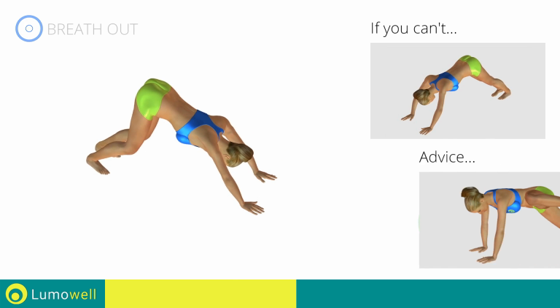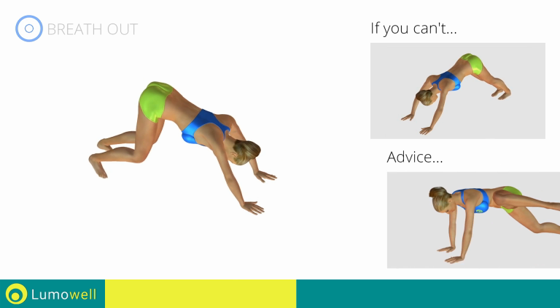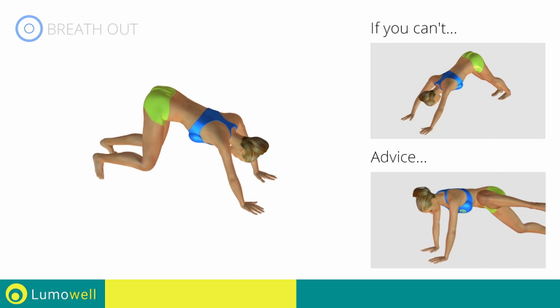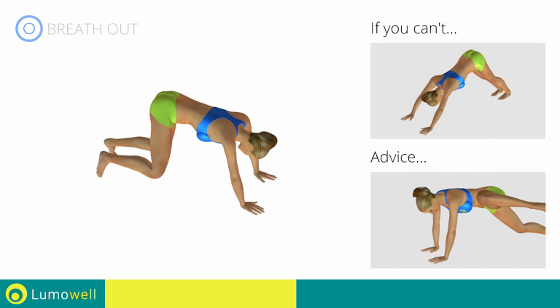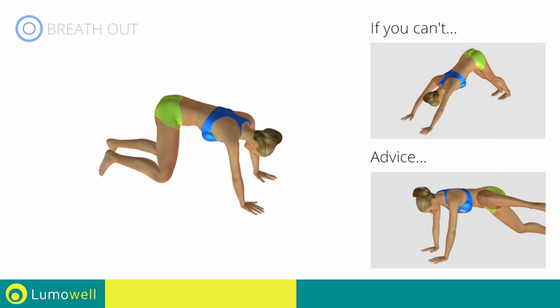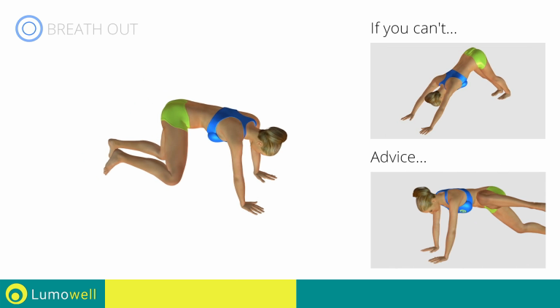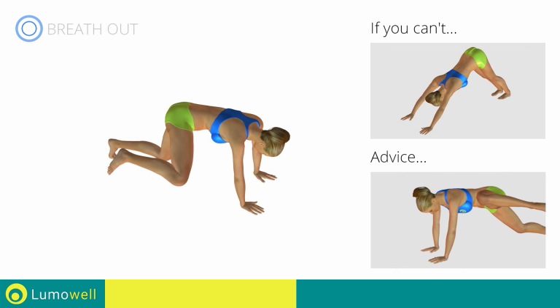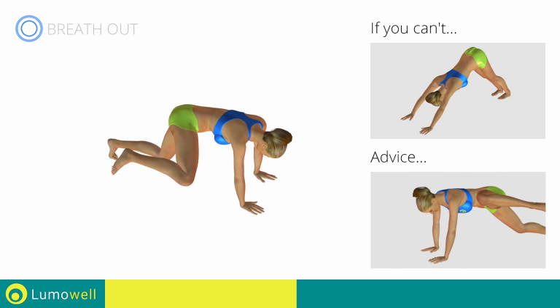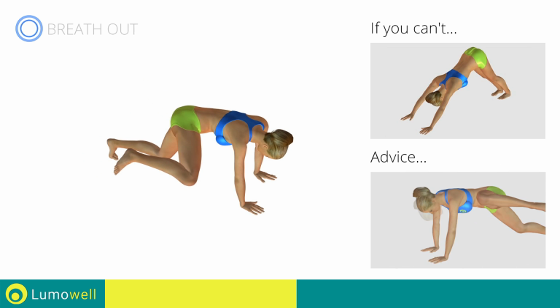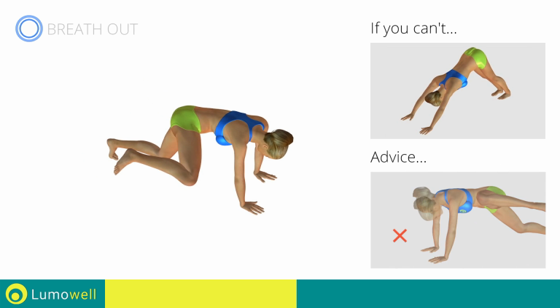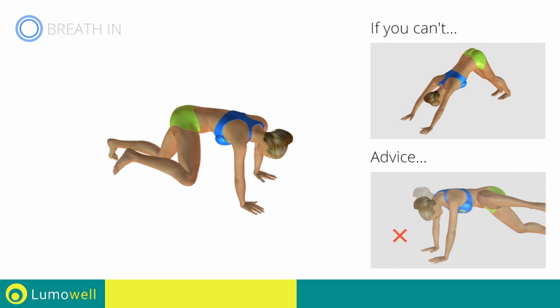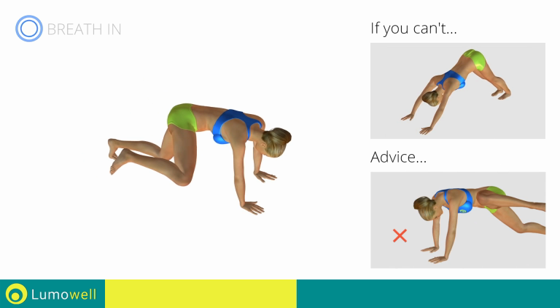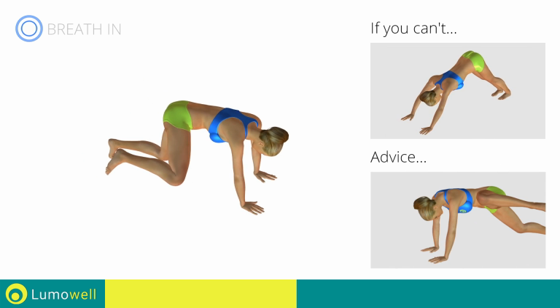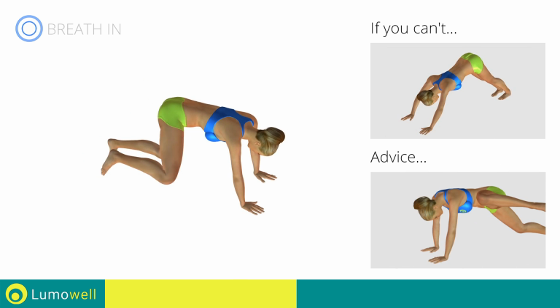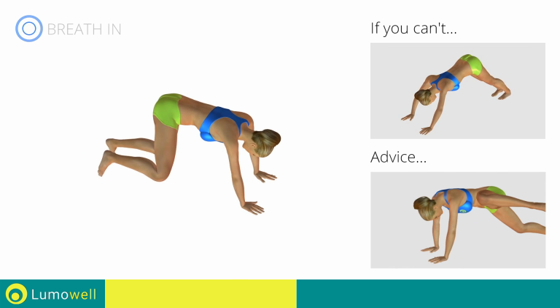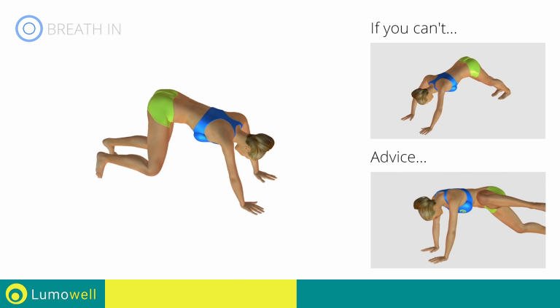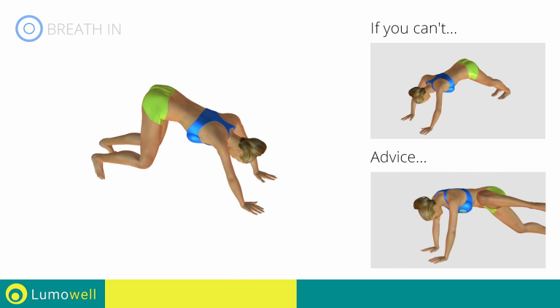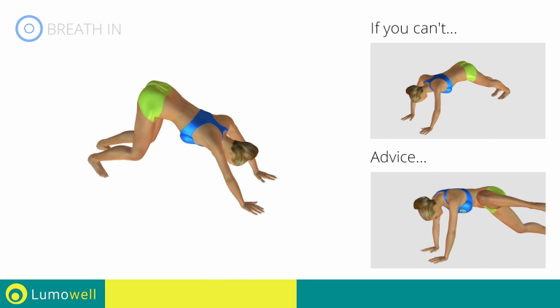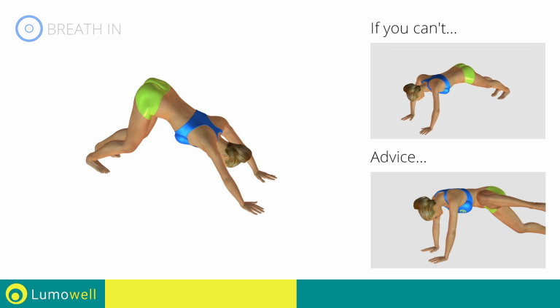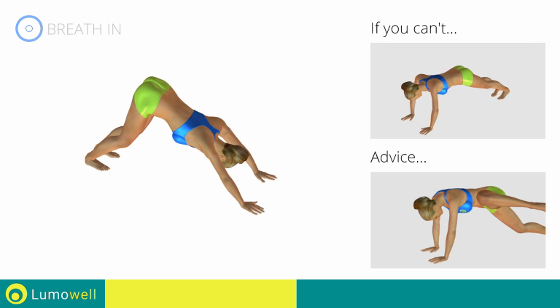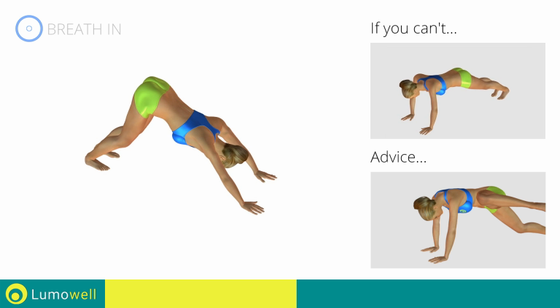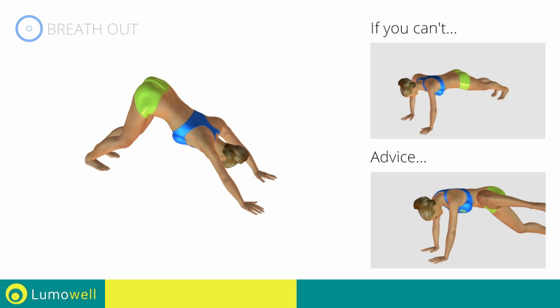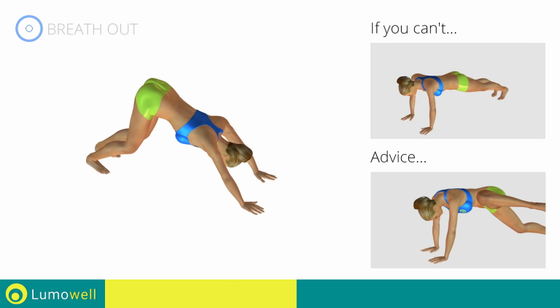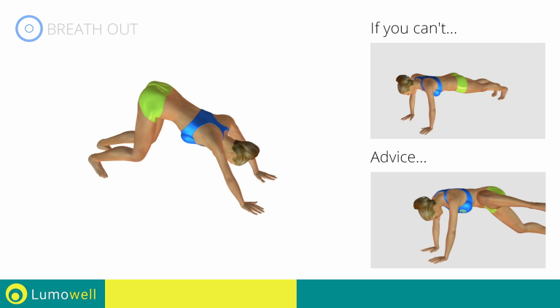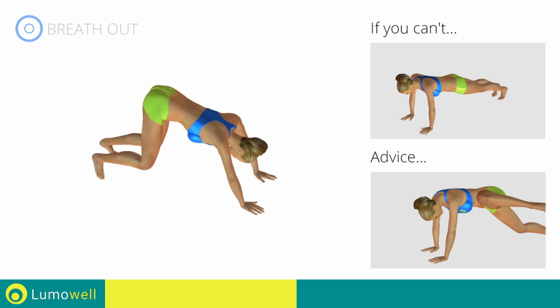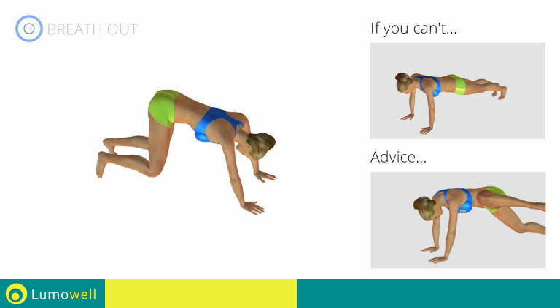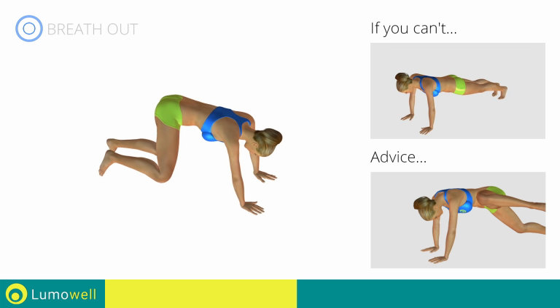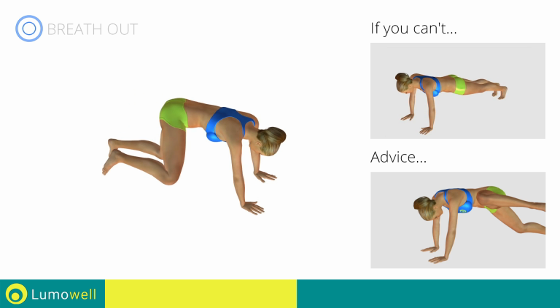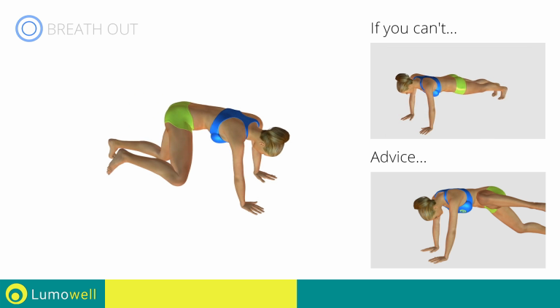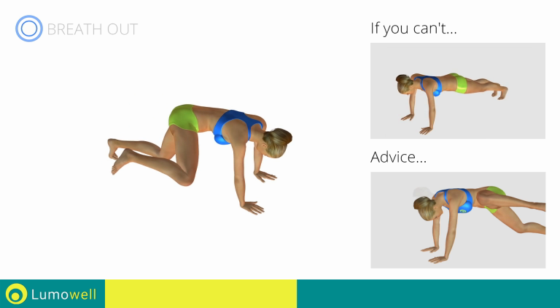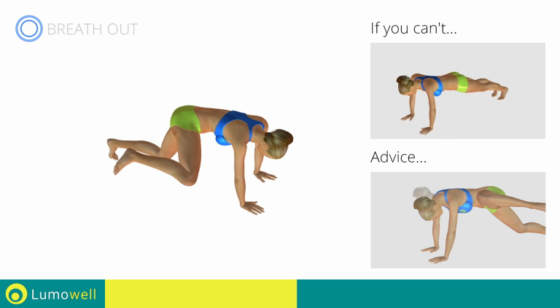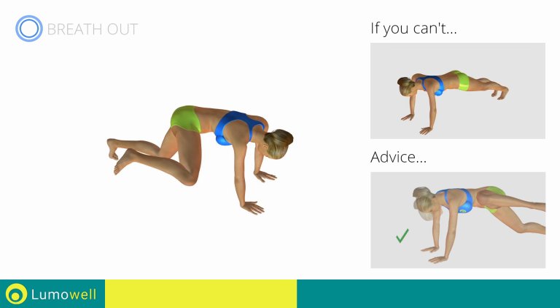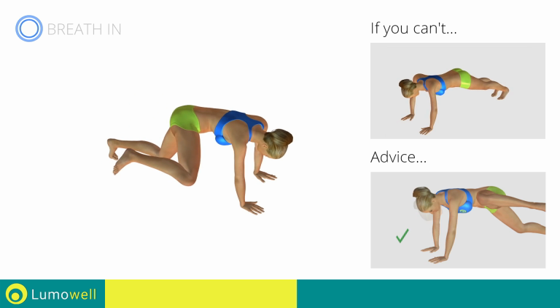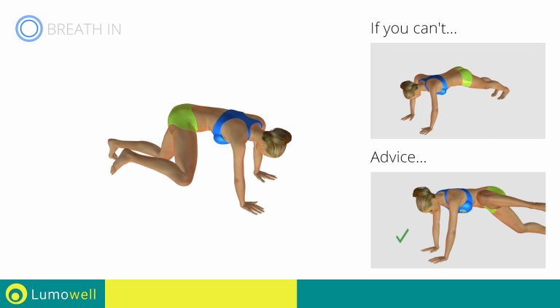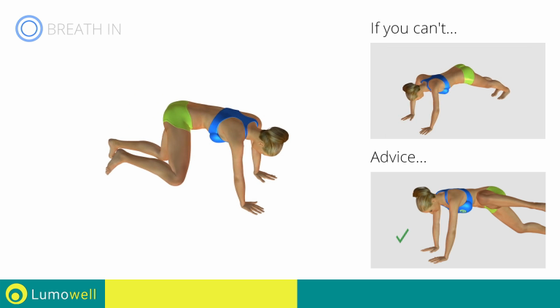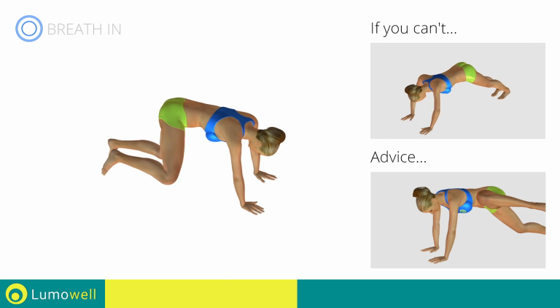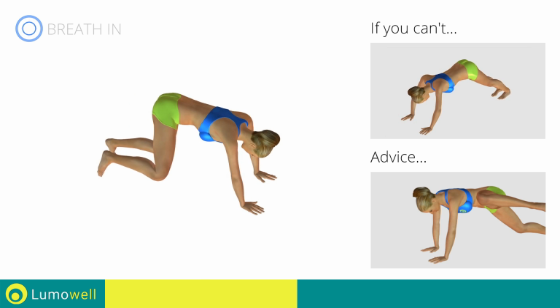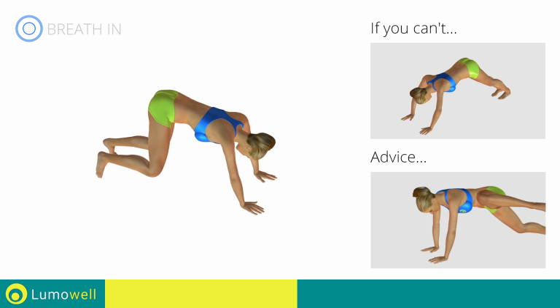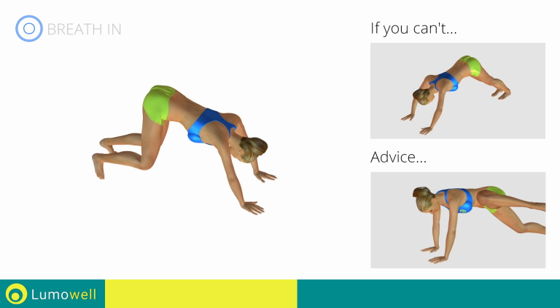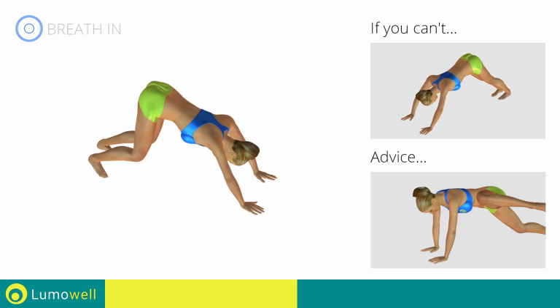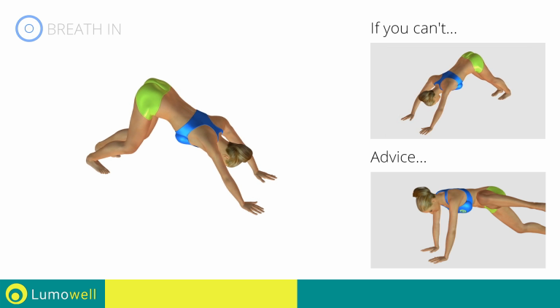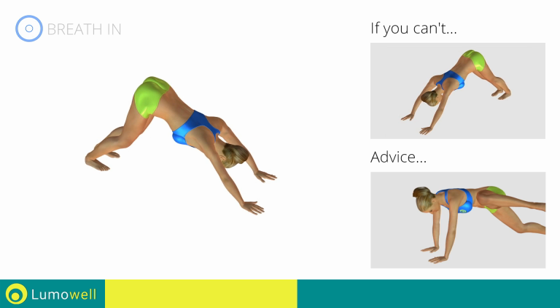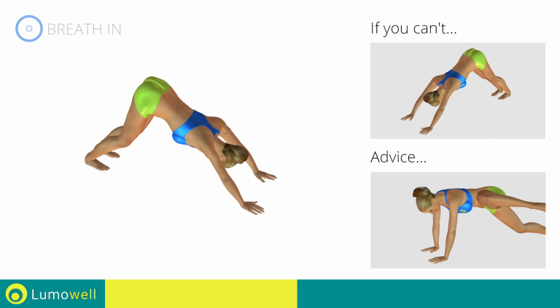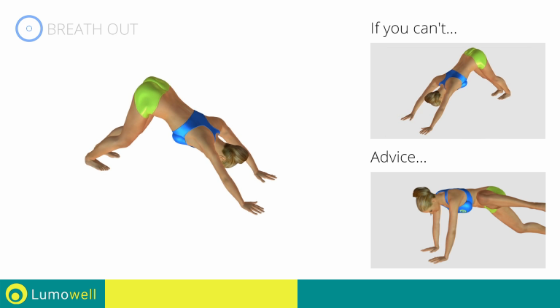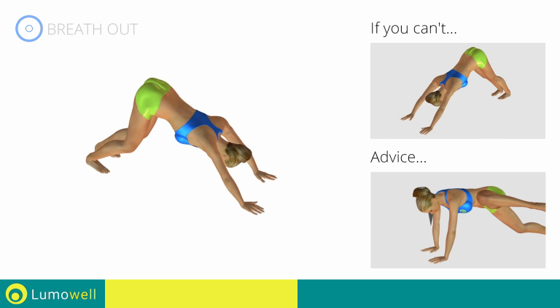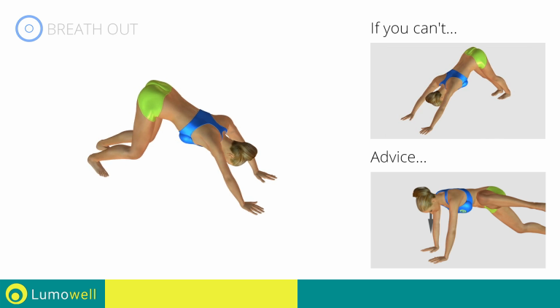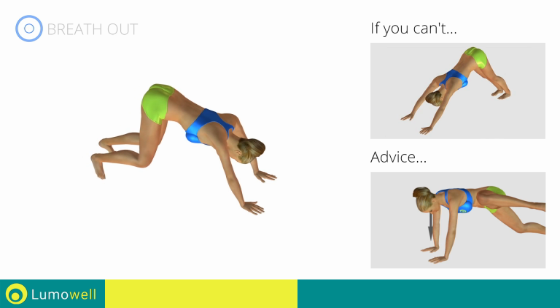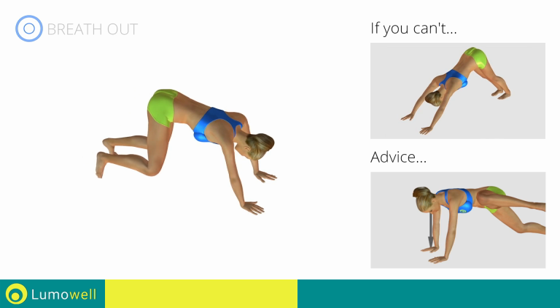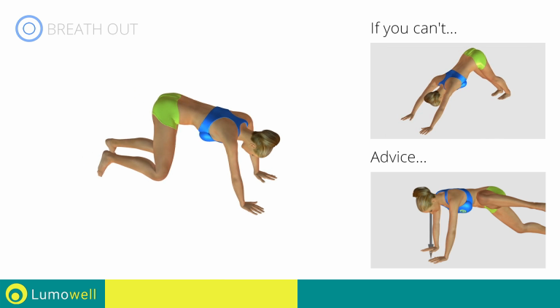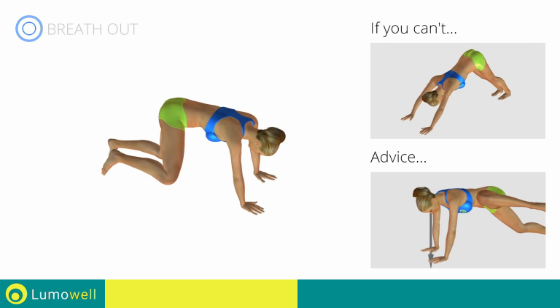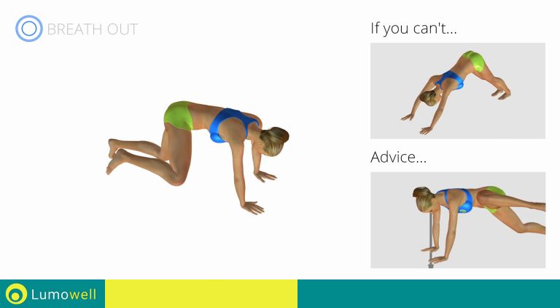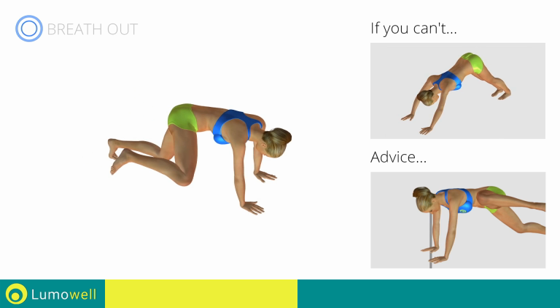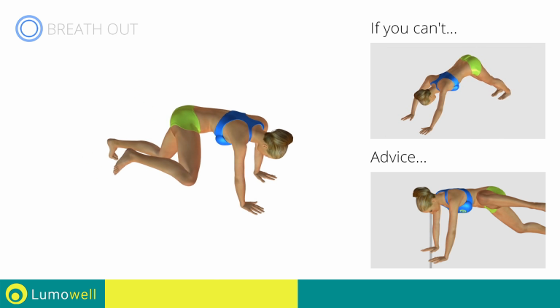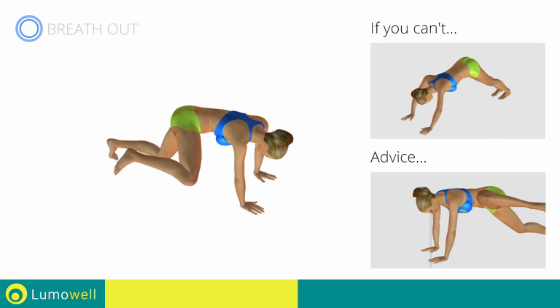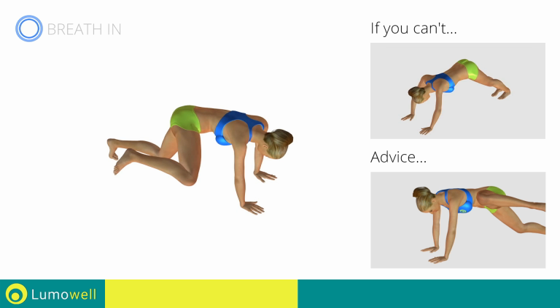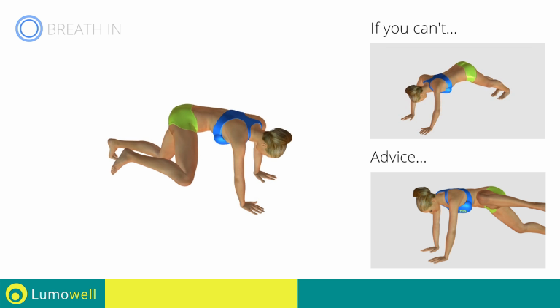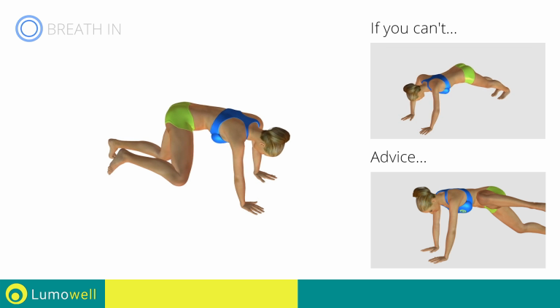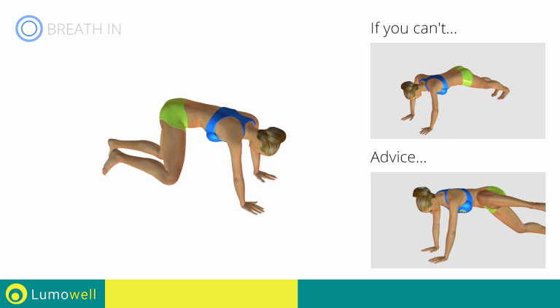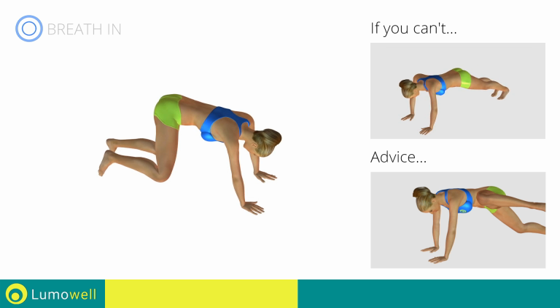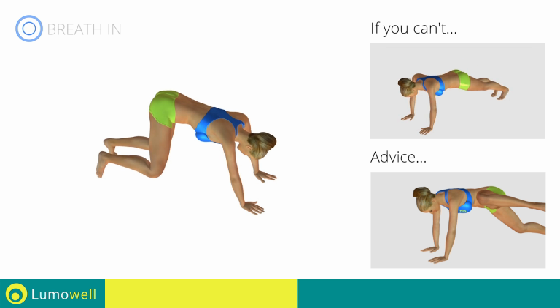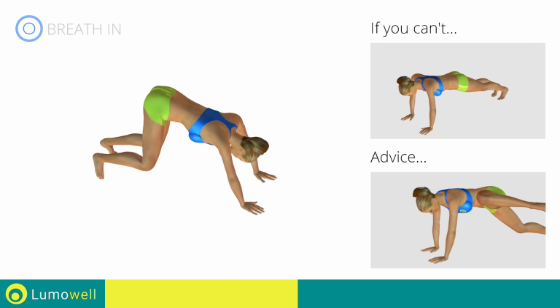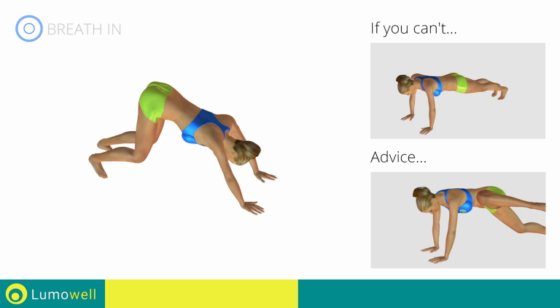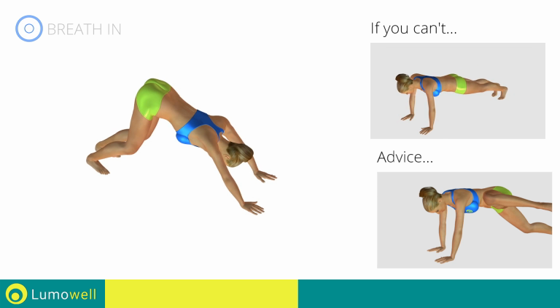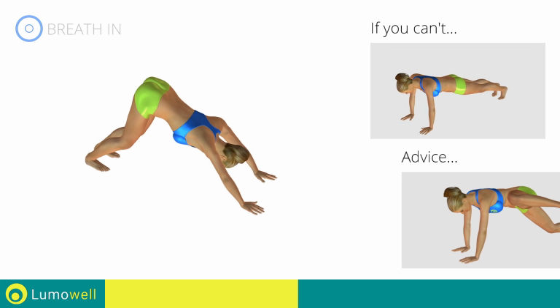Do not bend your neck. The head must remain in line with the back. Stare at a fixed point on the floor to help you.